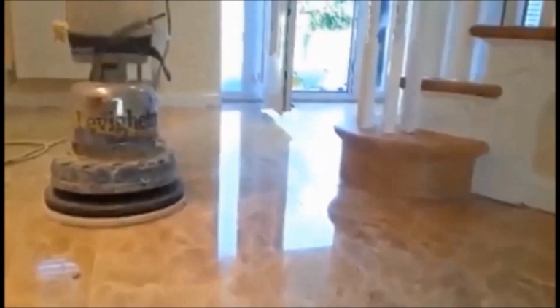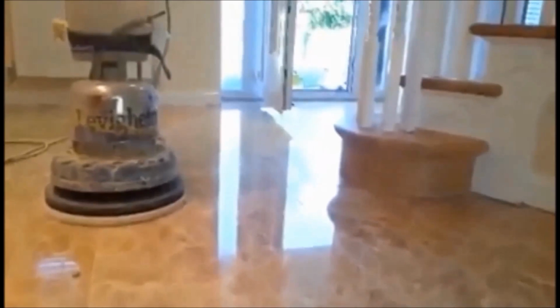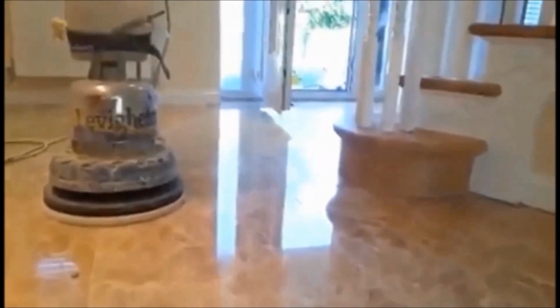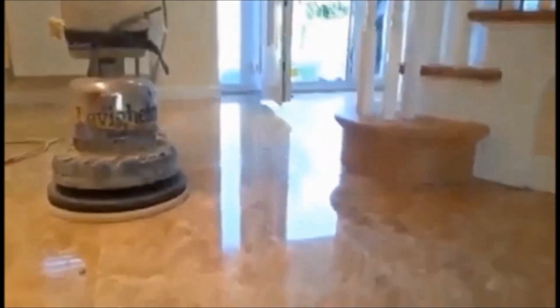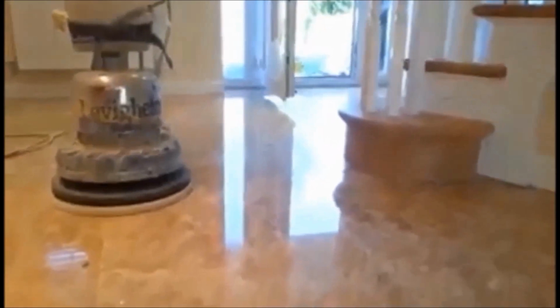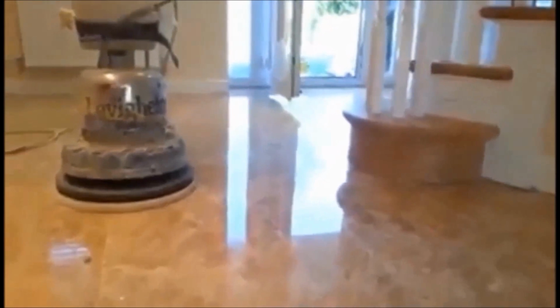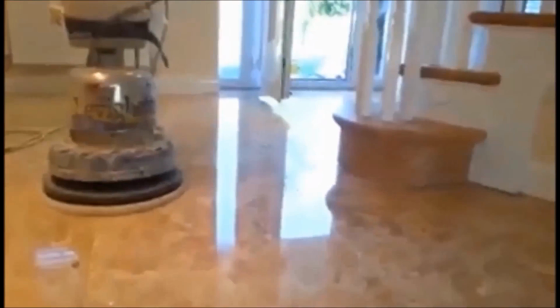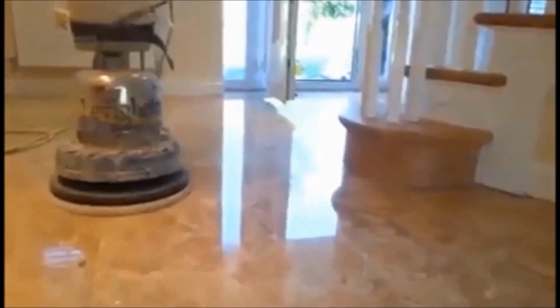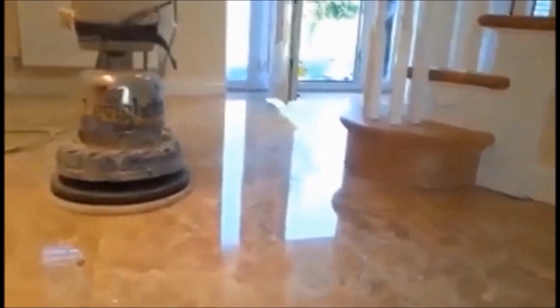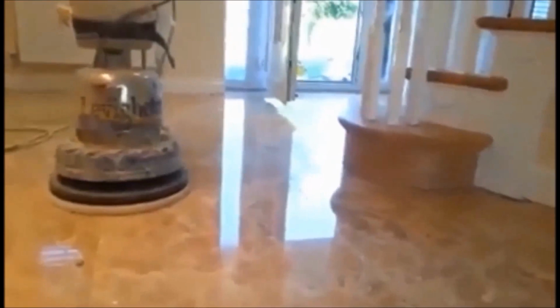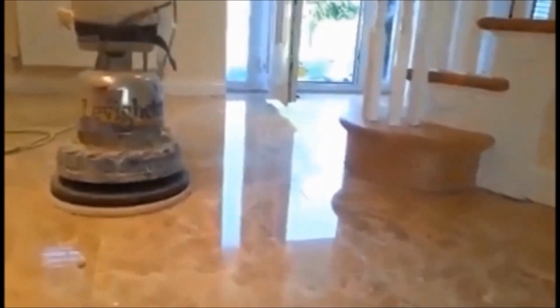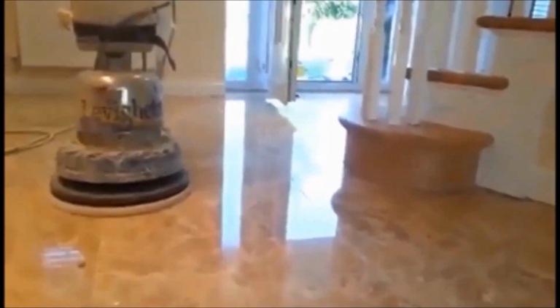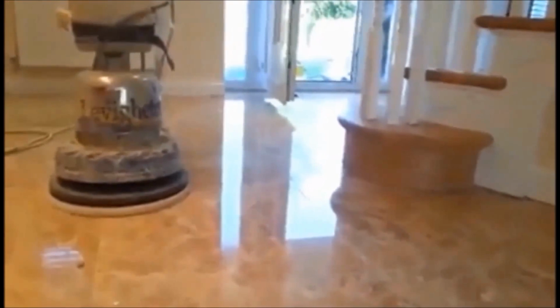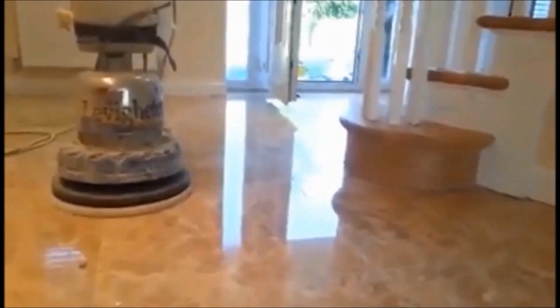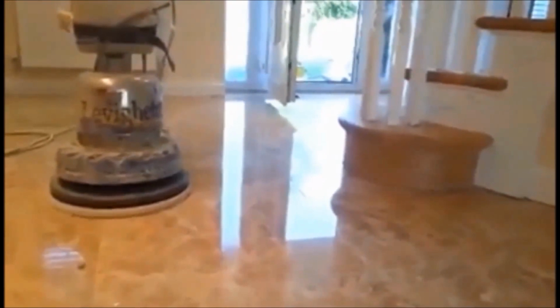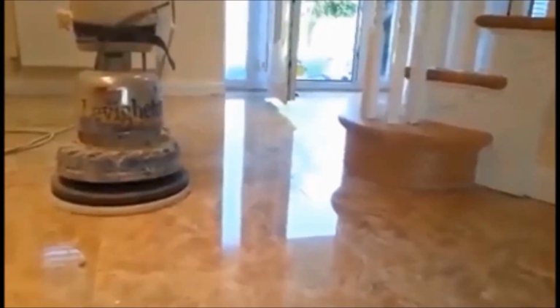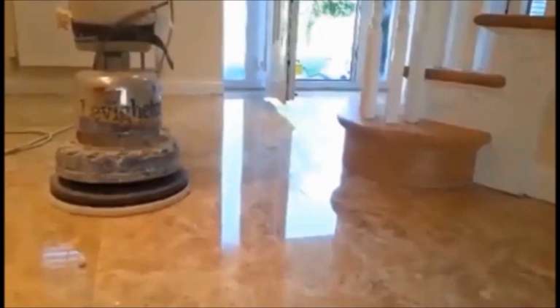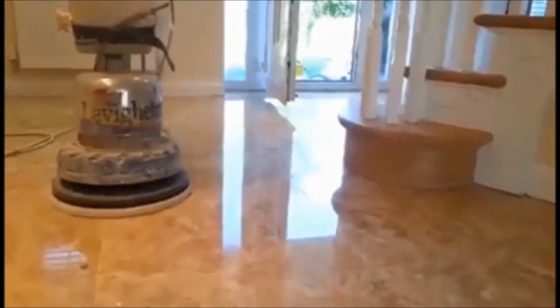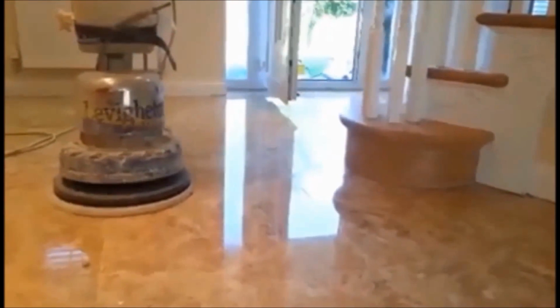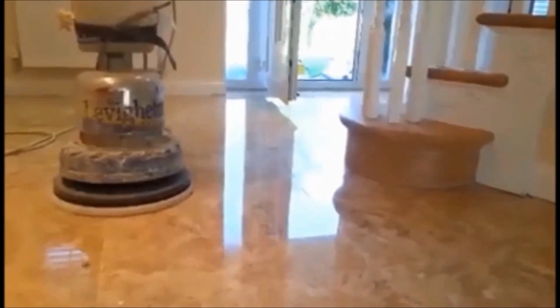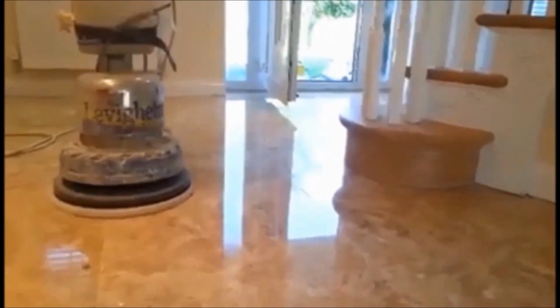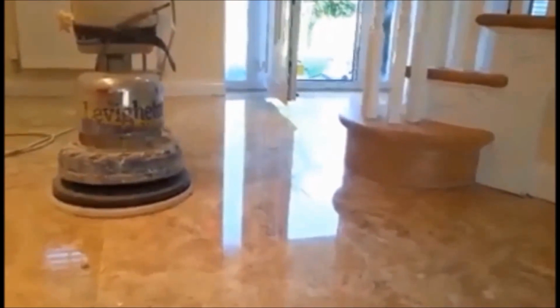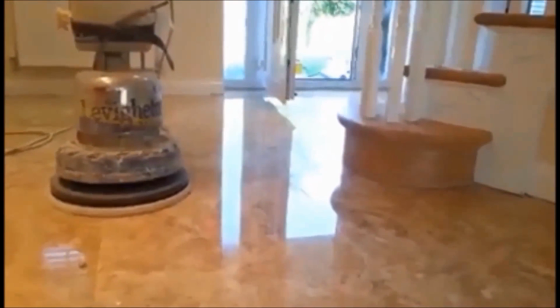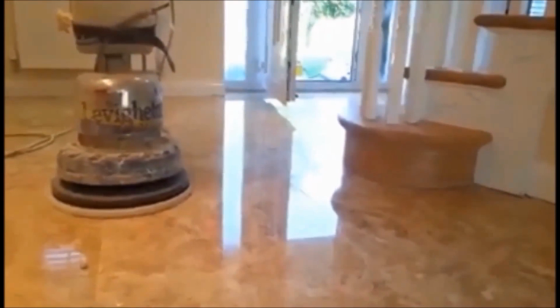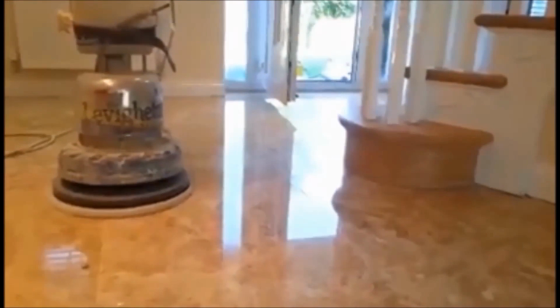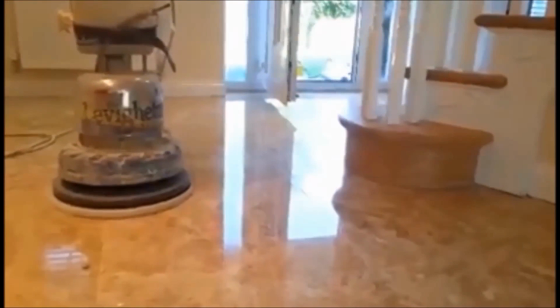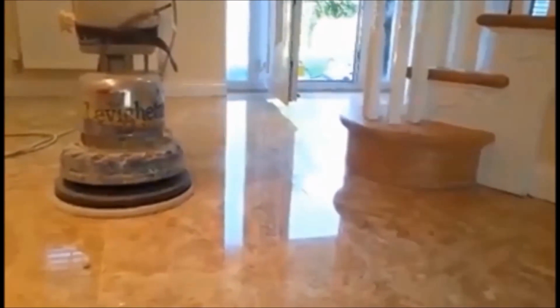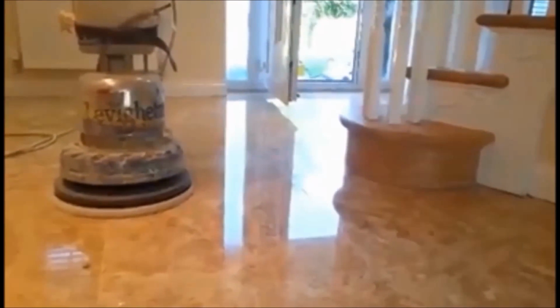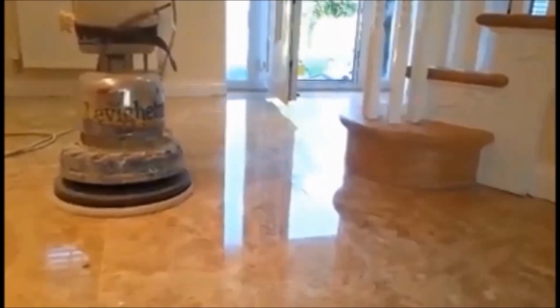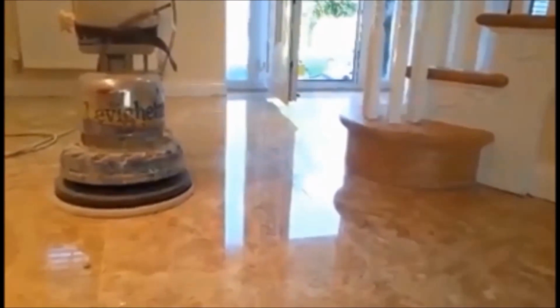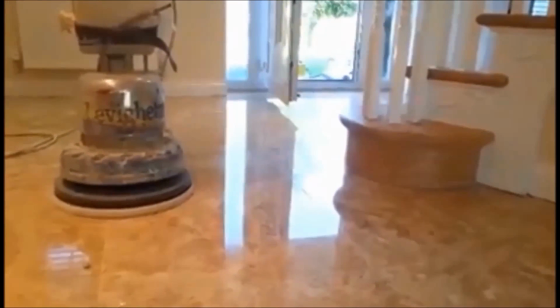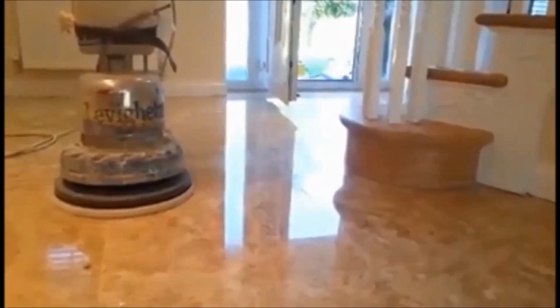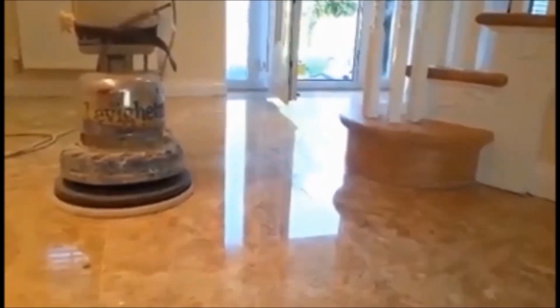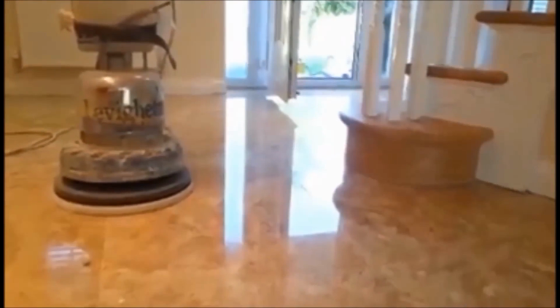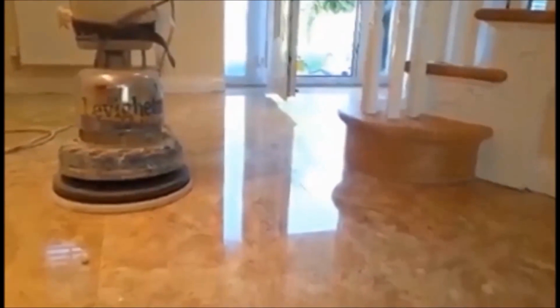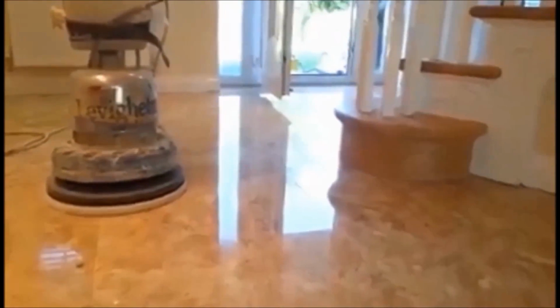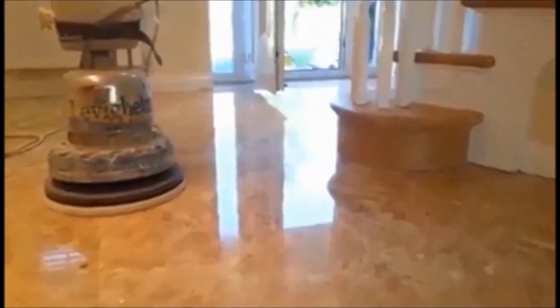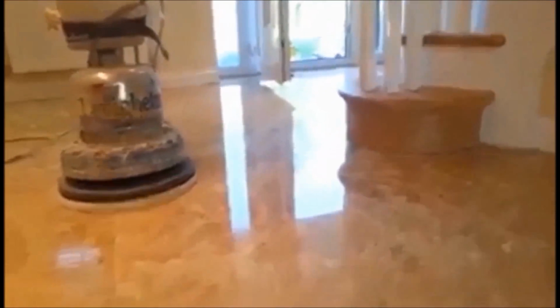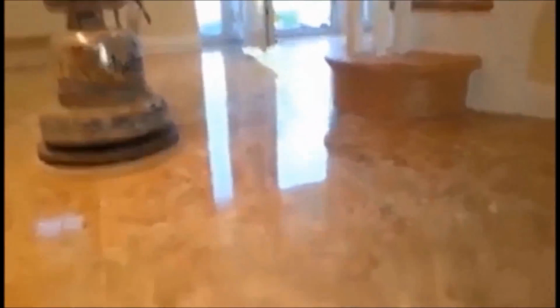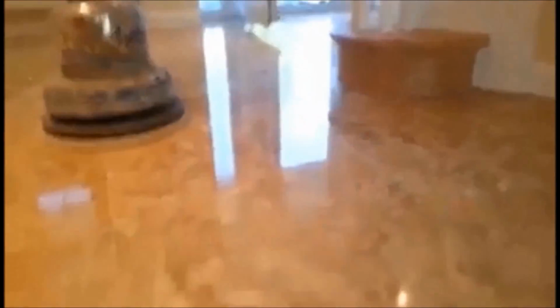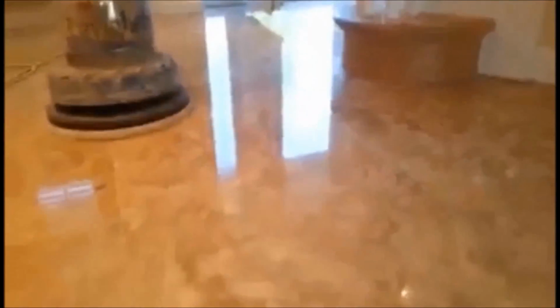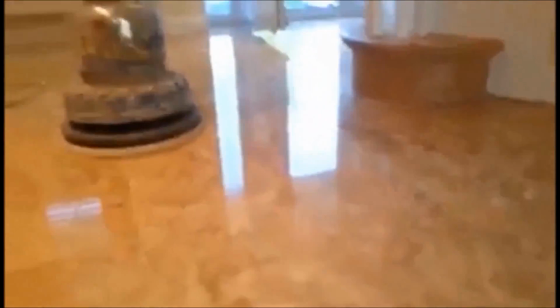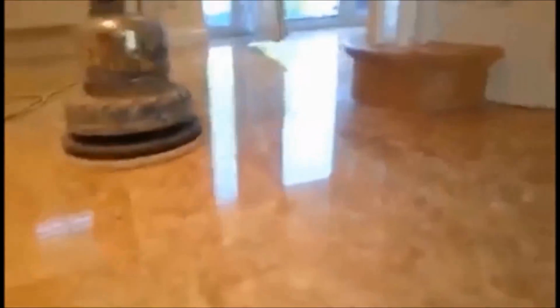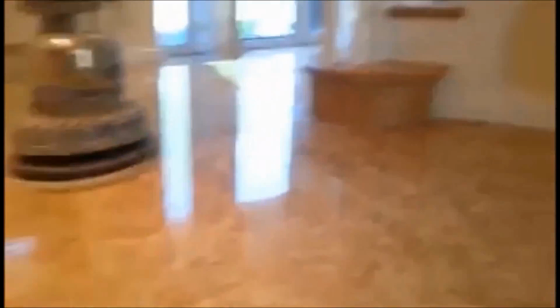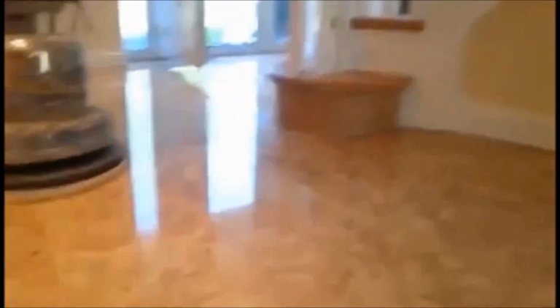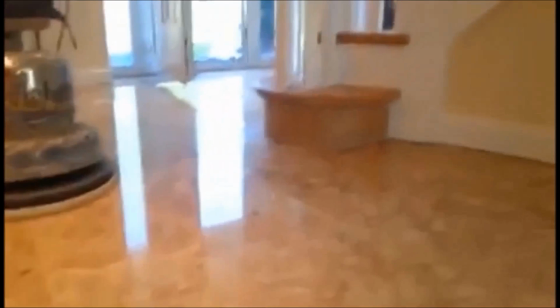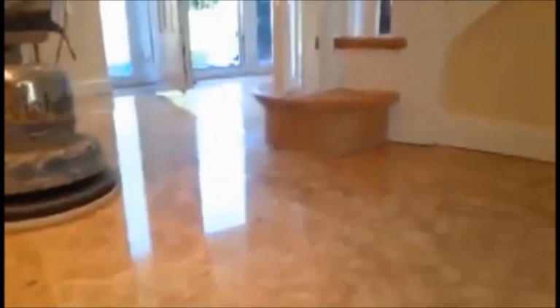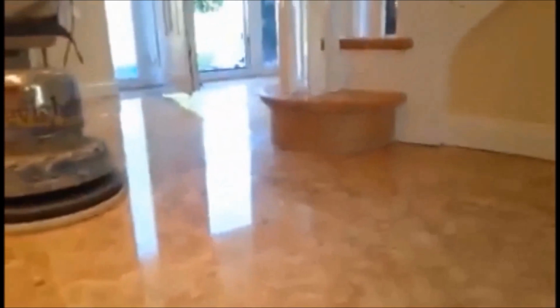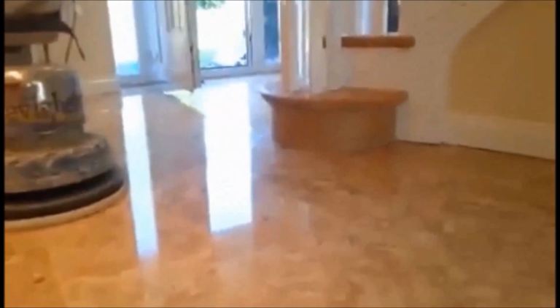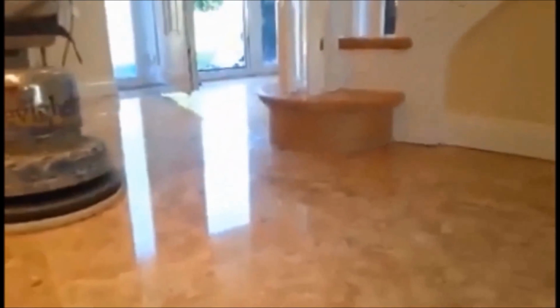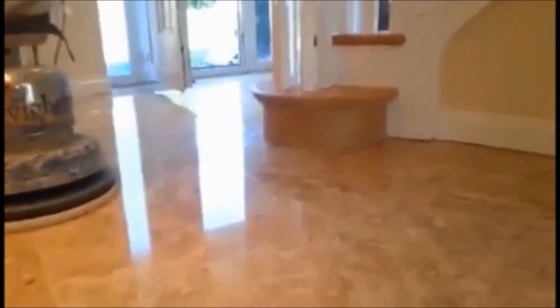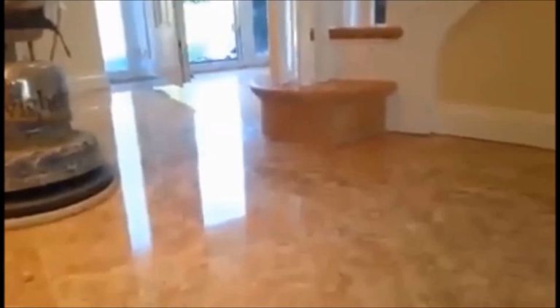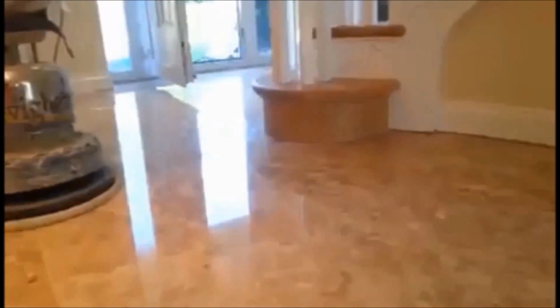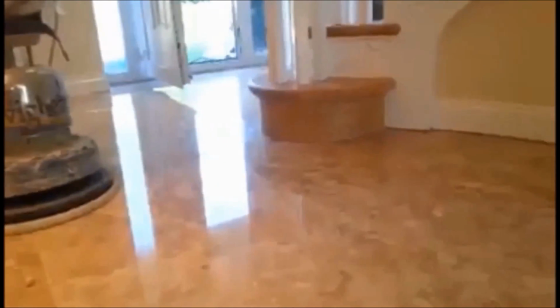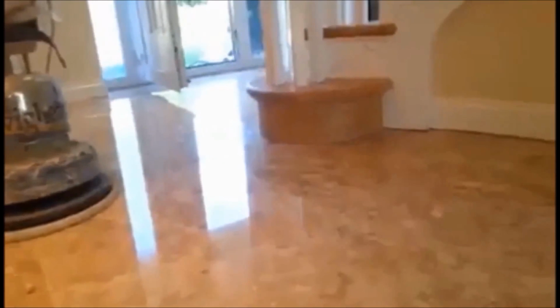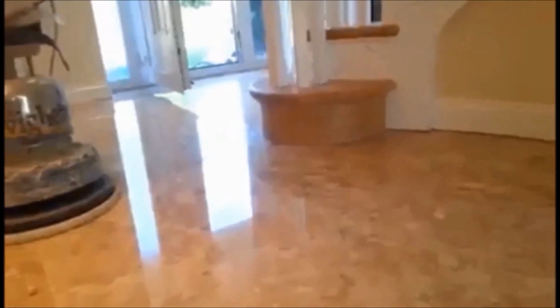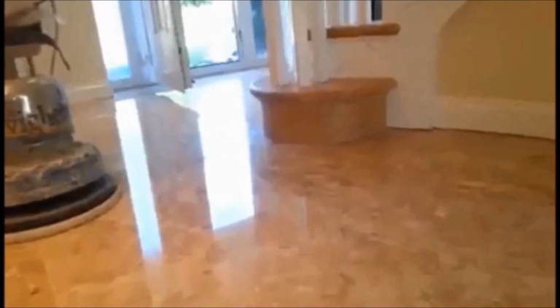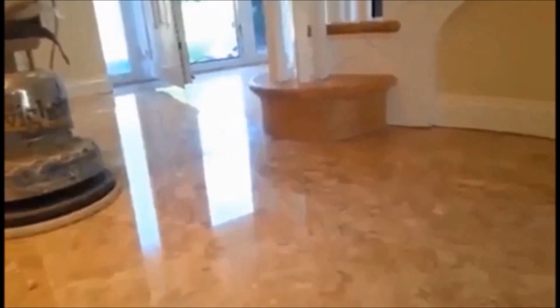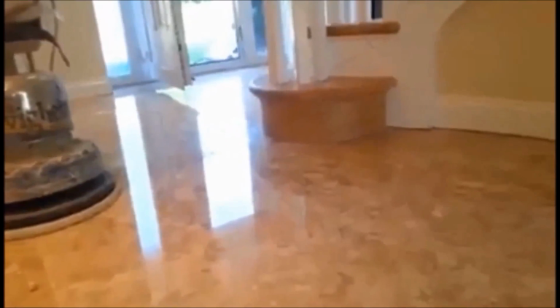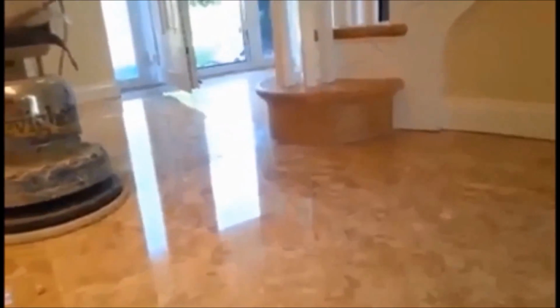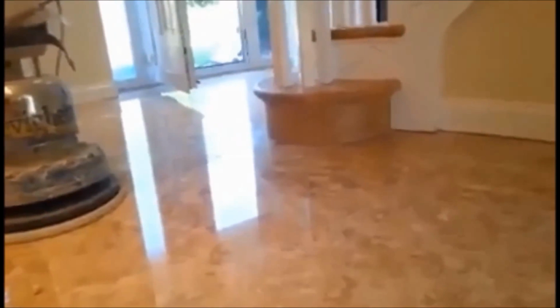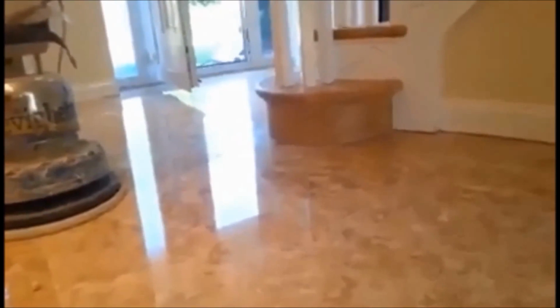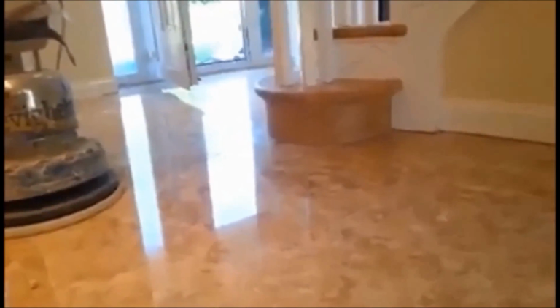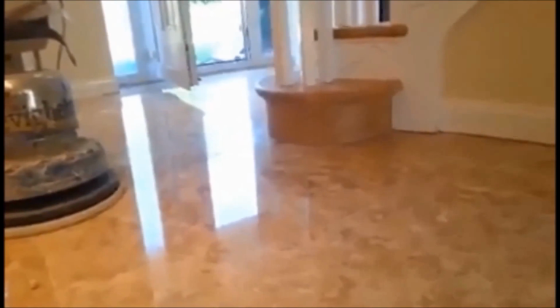I think you'll agree that that looks absolutely stunning. The floor is also being sealed with an impregnating sealer.